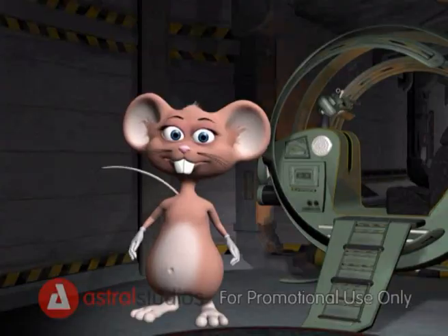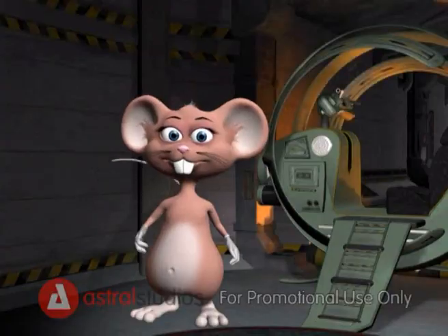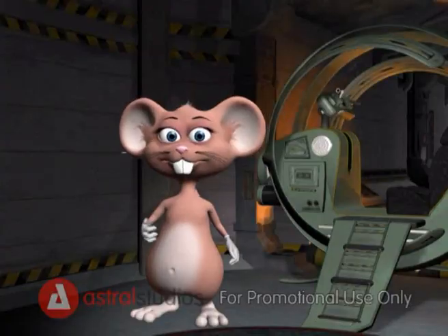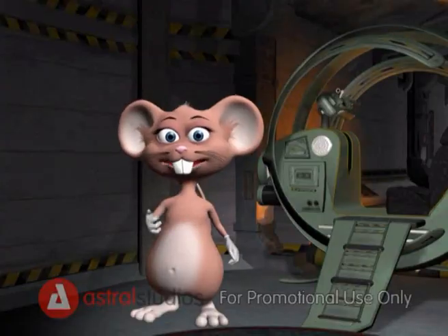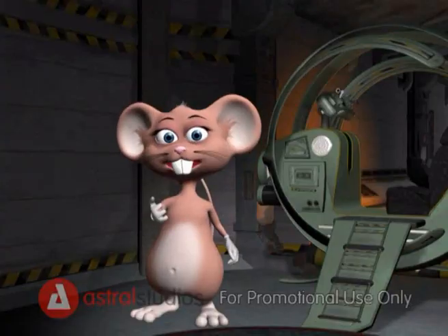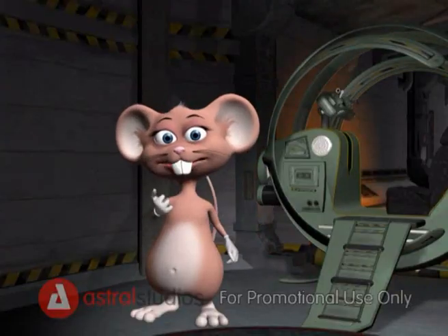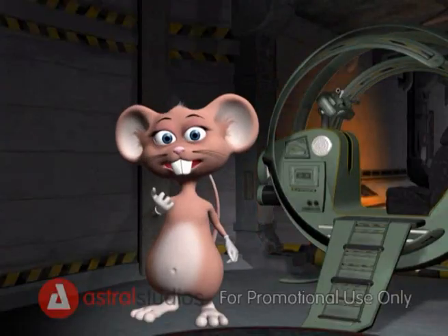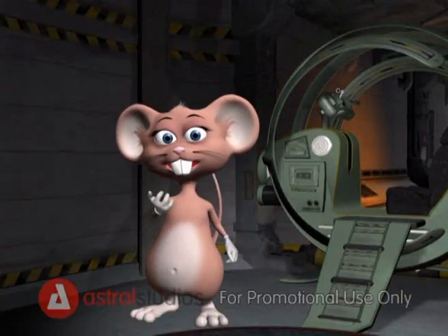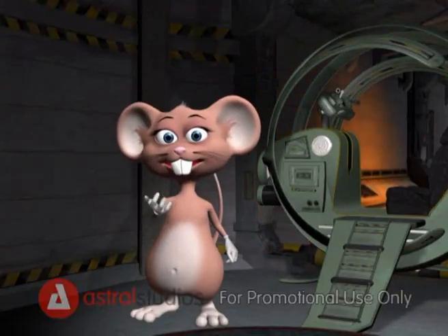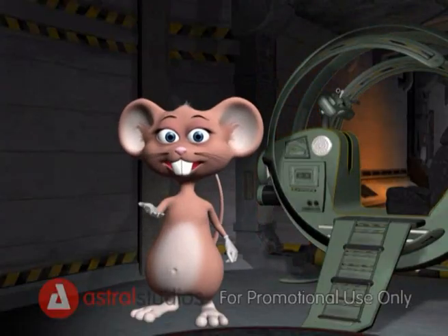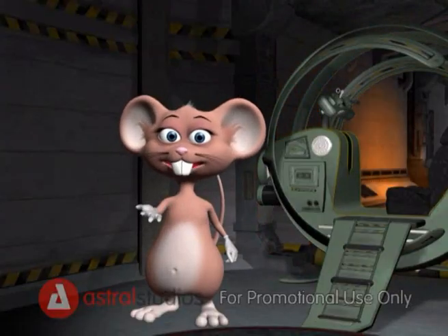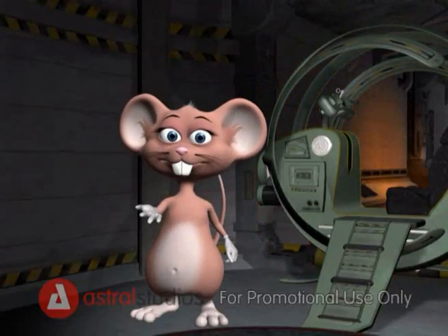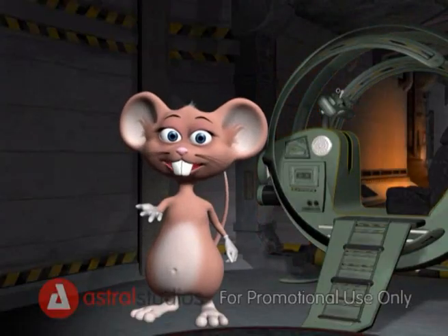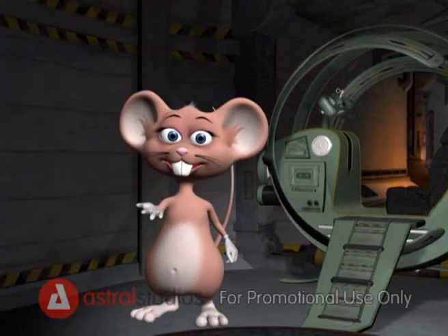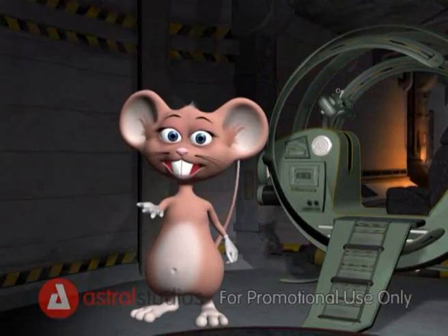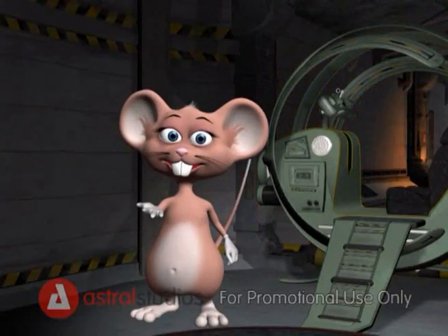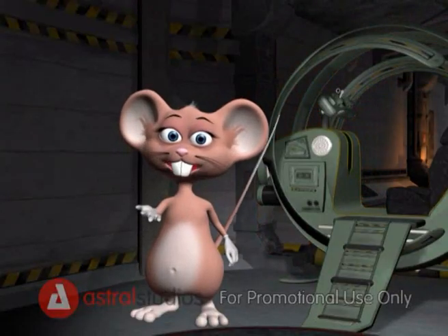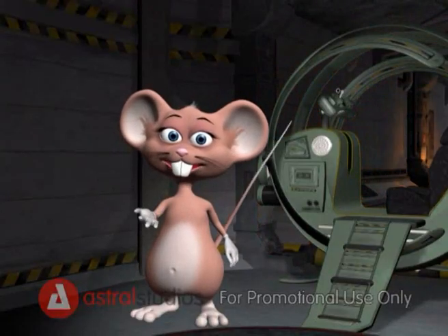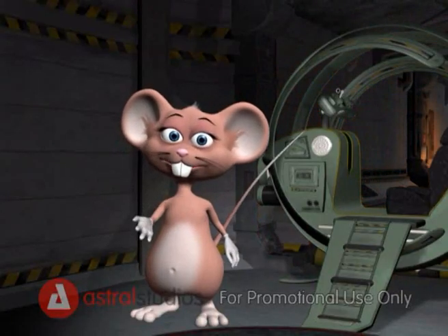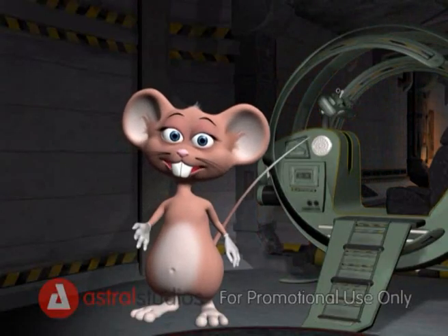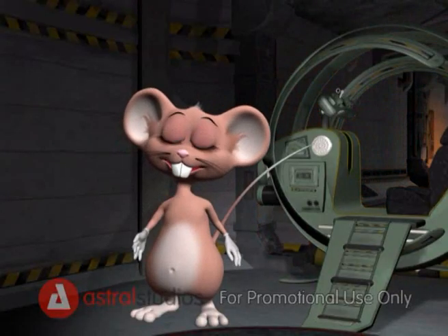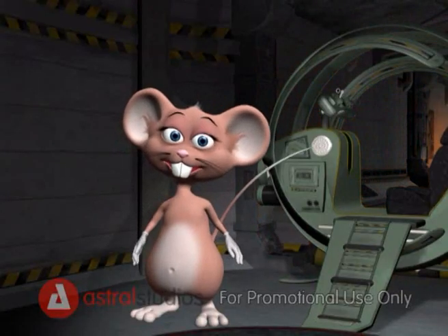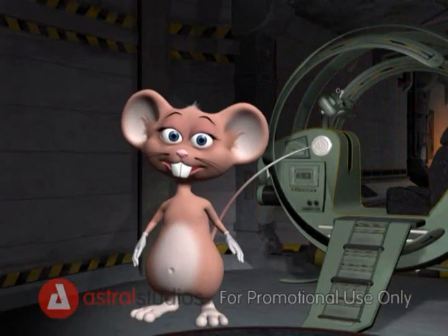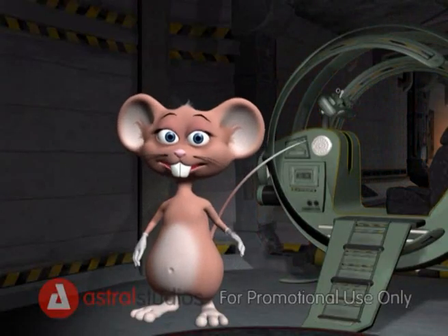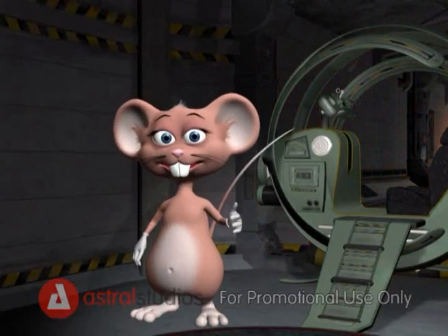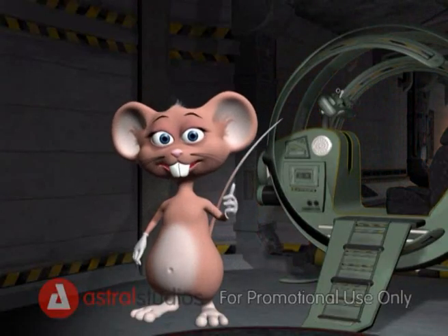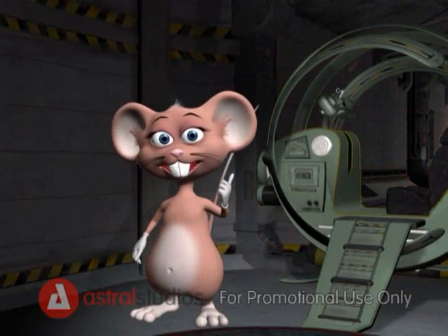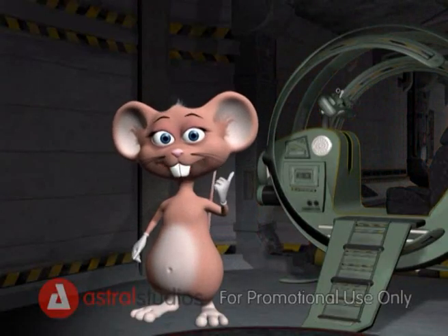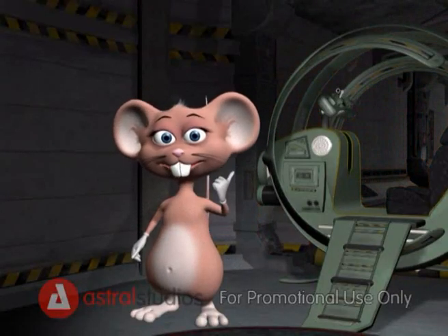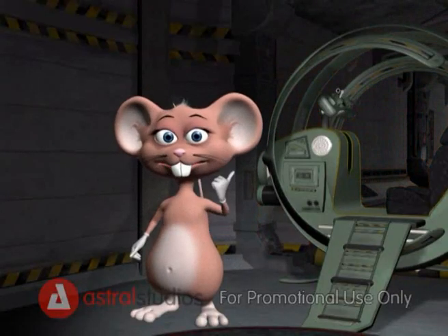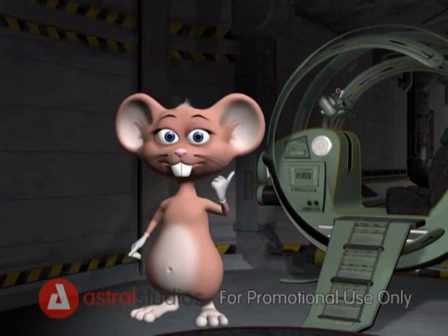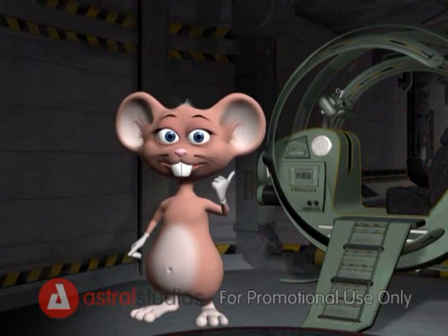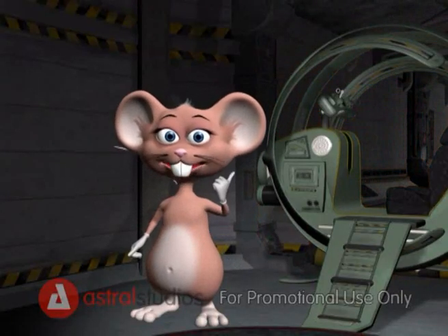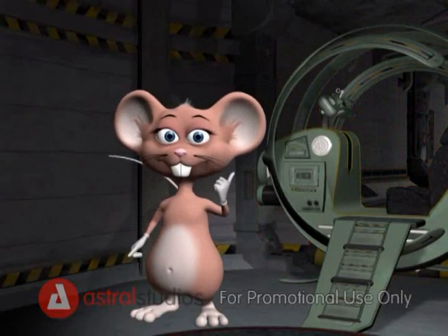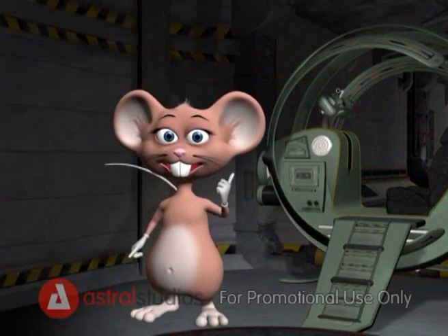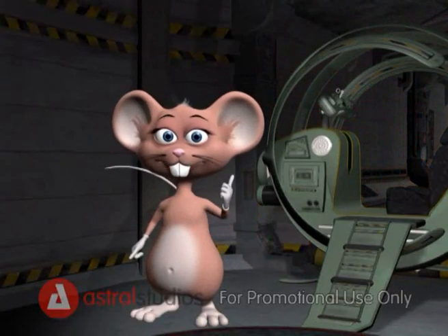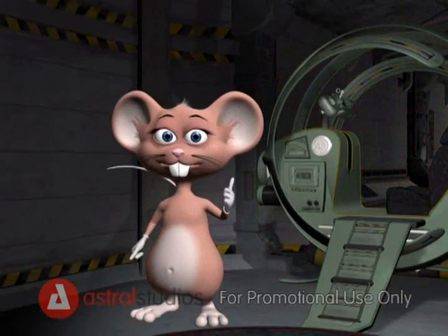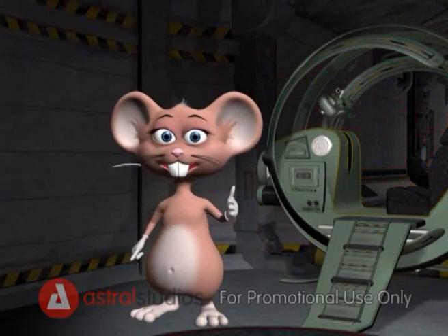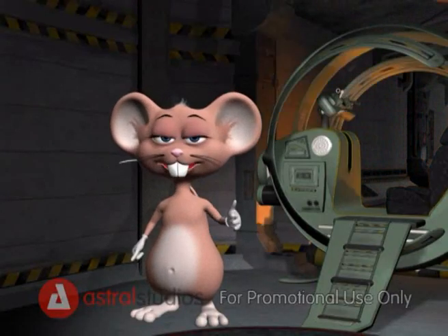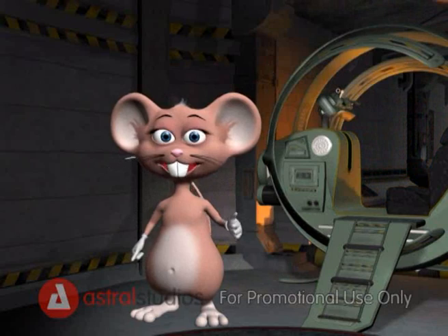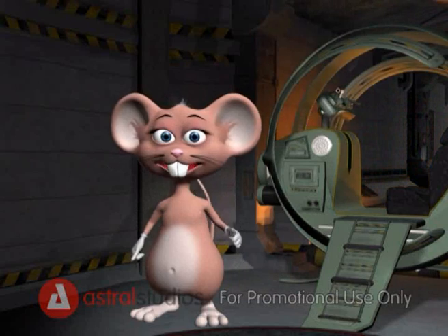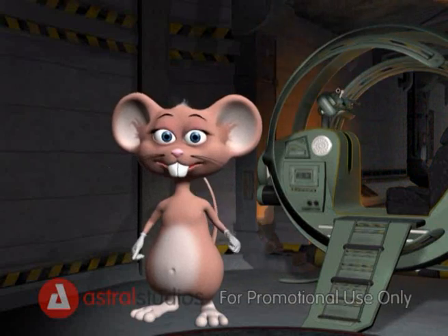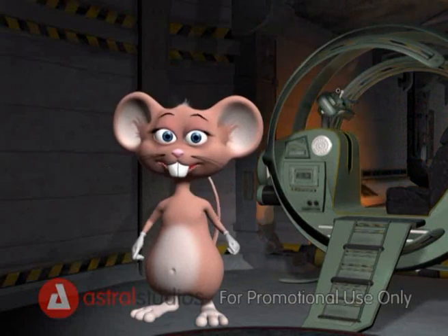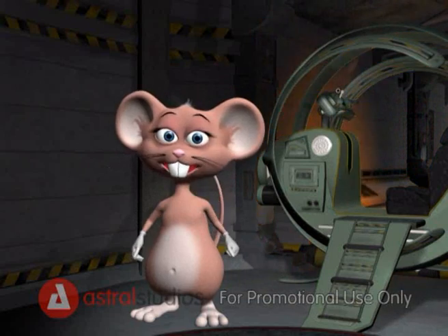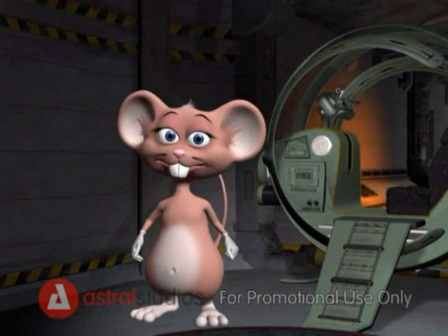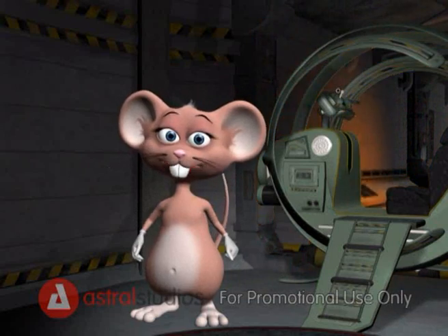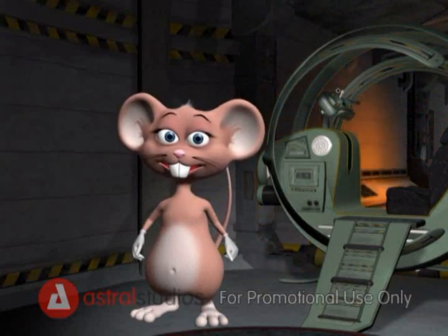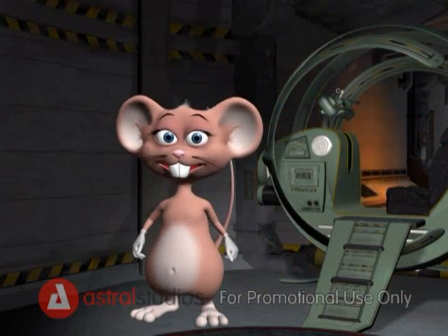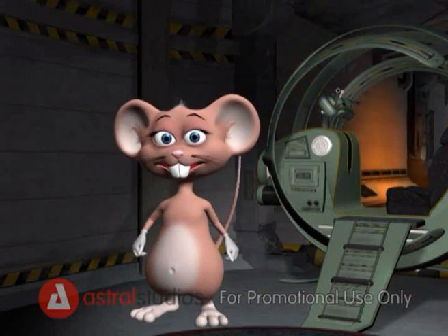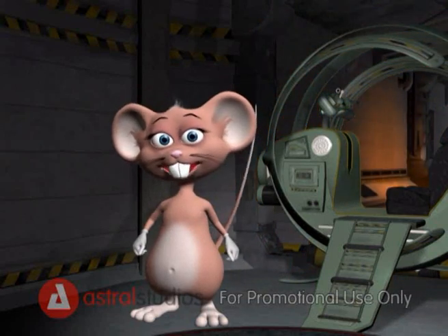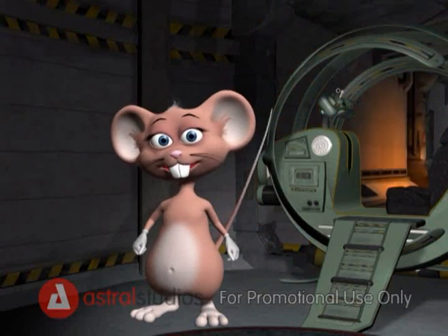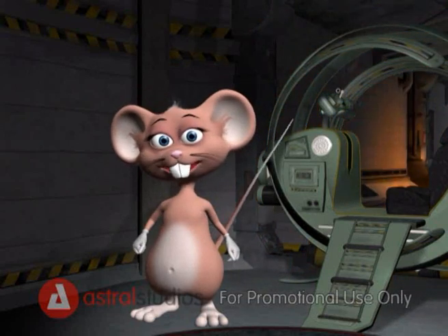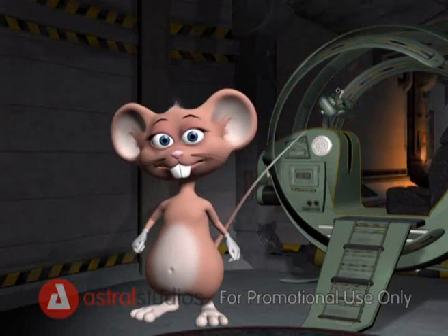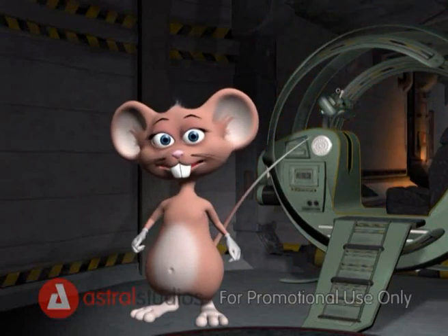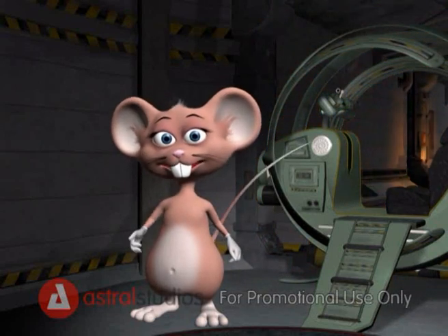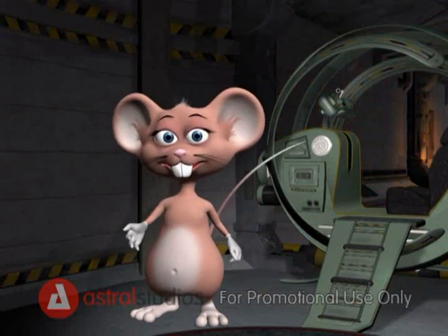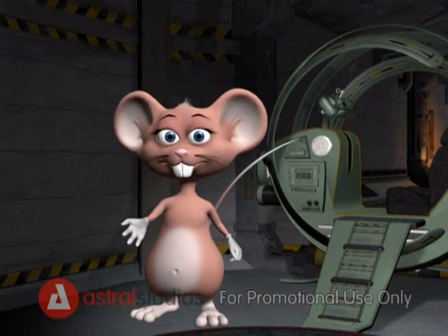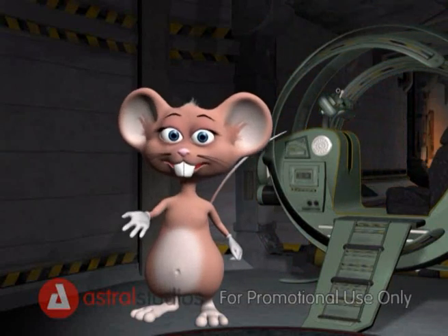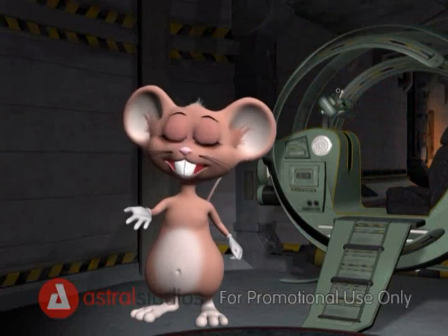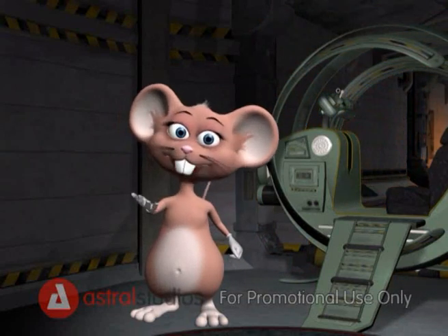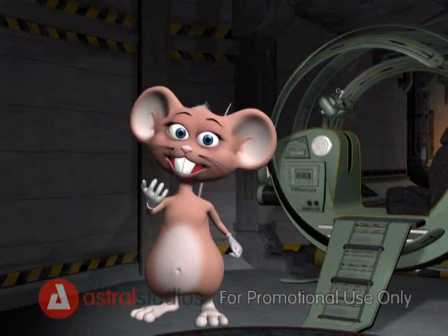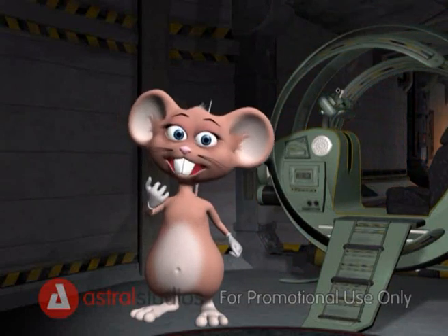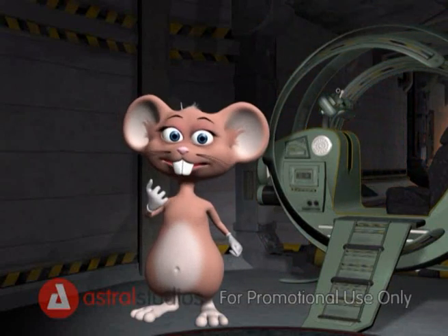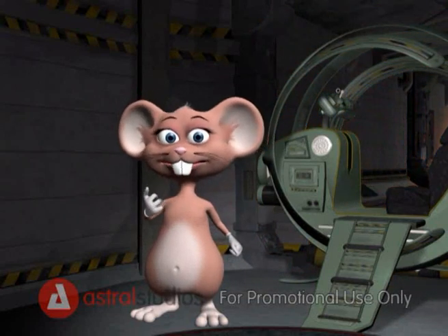So now that we've made the toothpaste, let's jump into my space park and go and find the elephant. Come on!